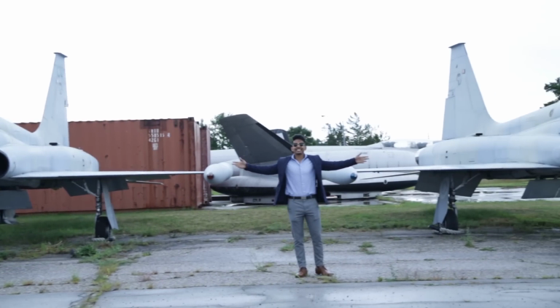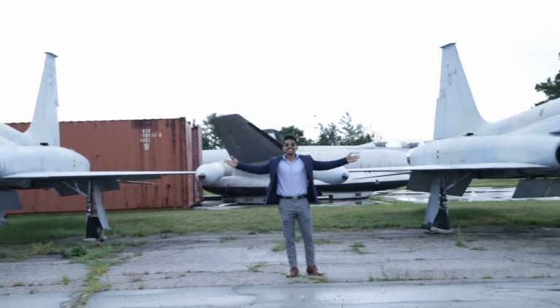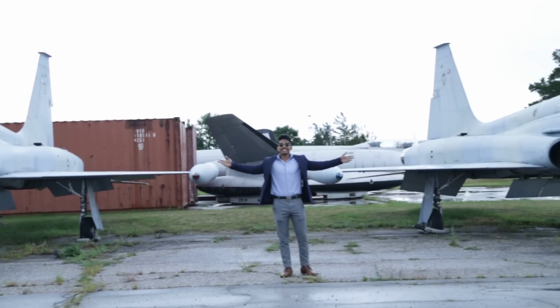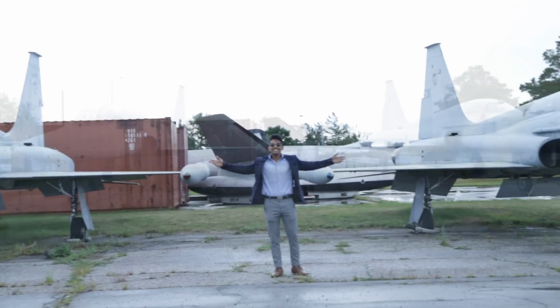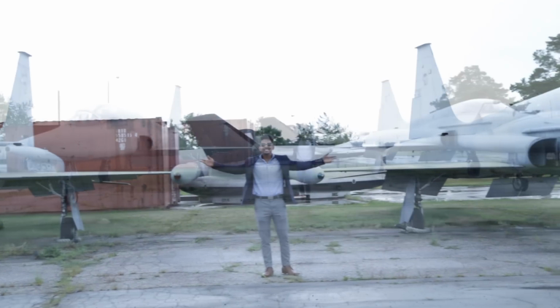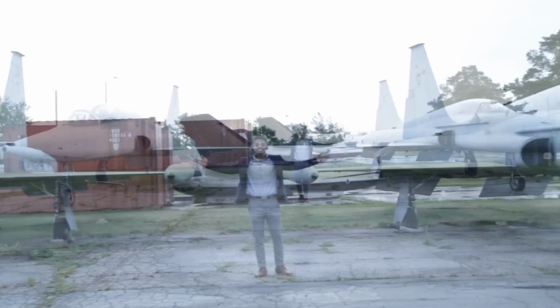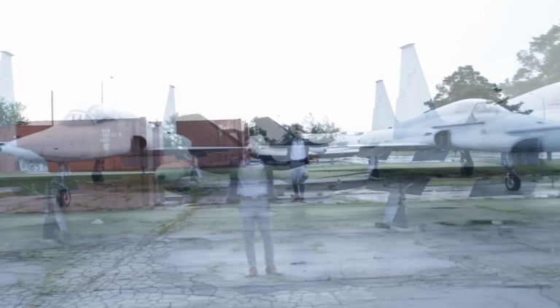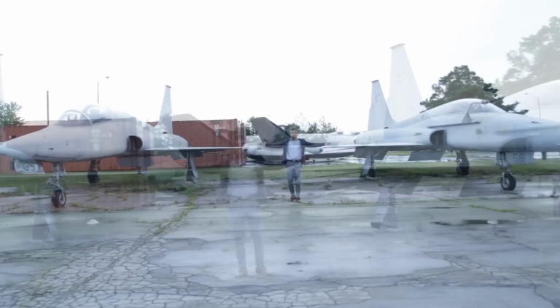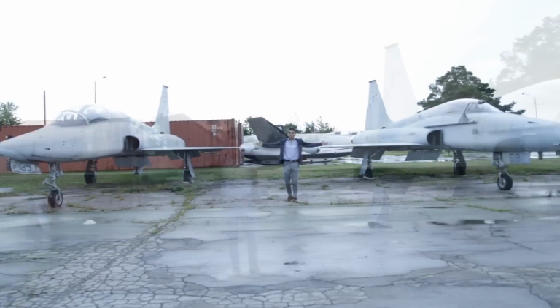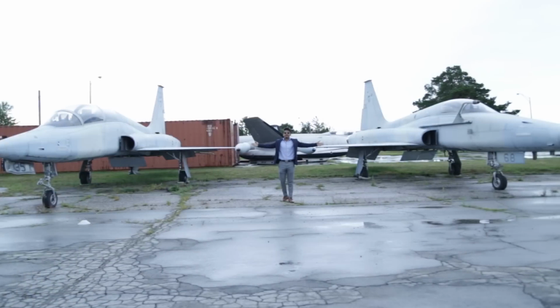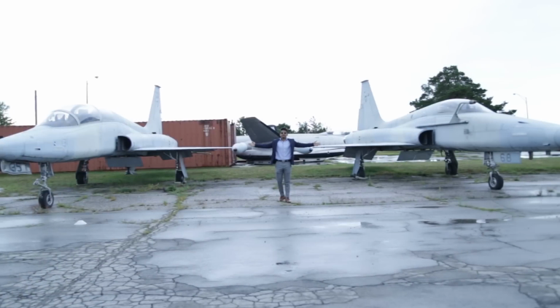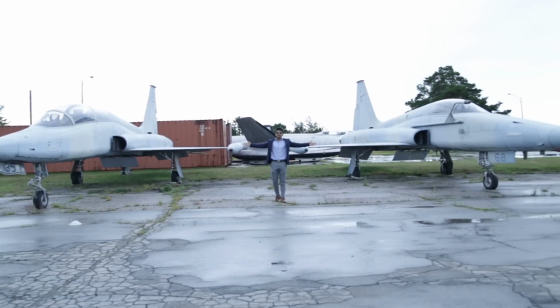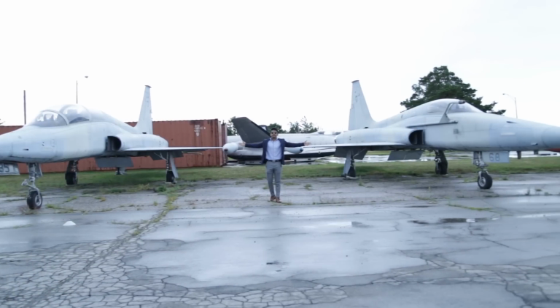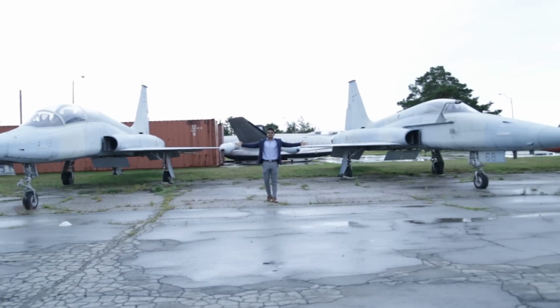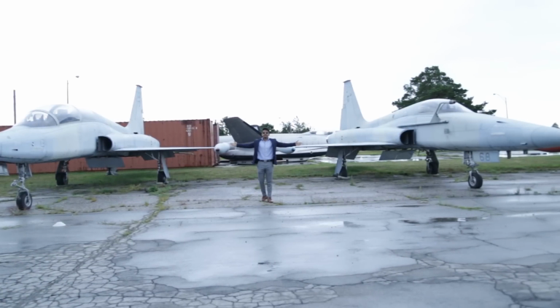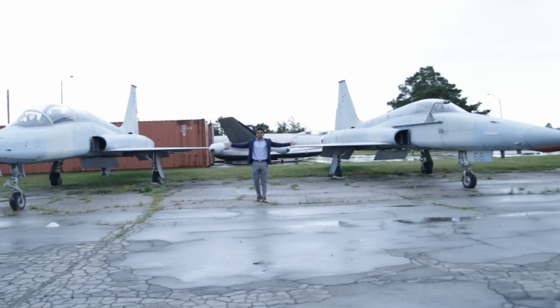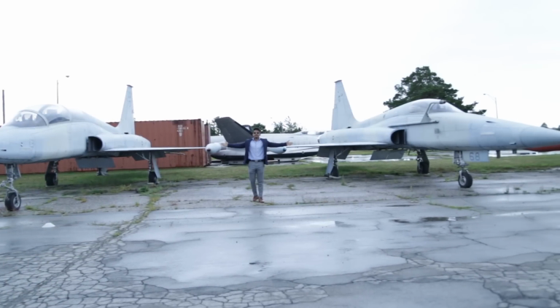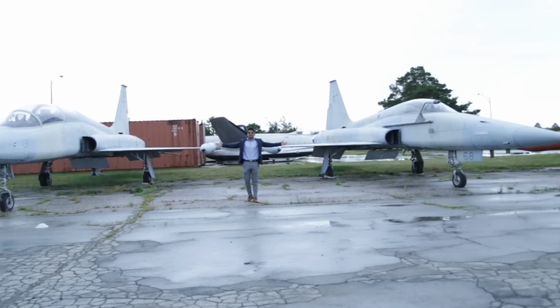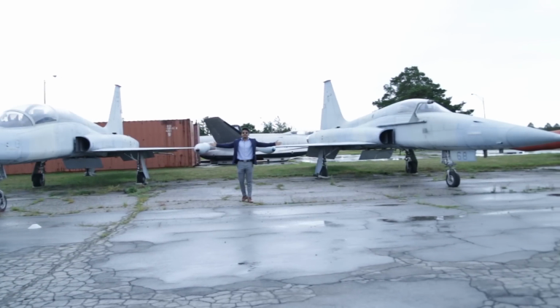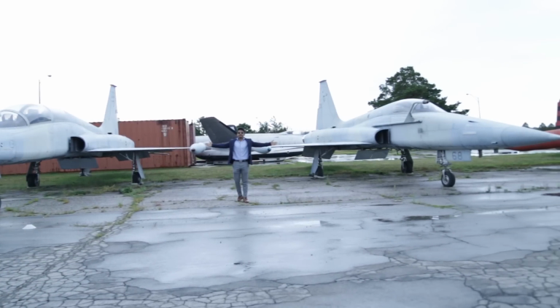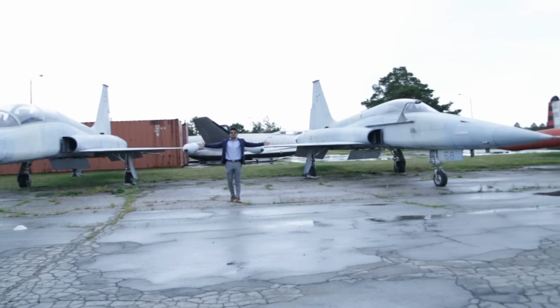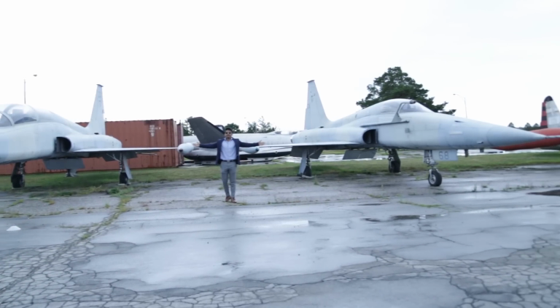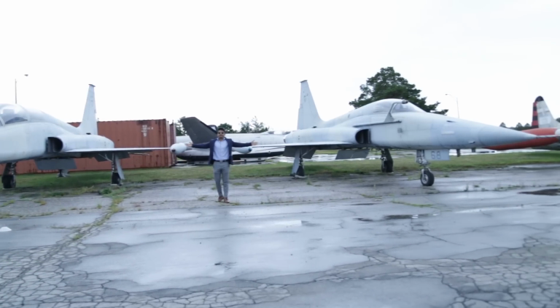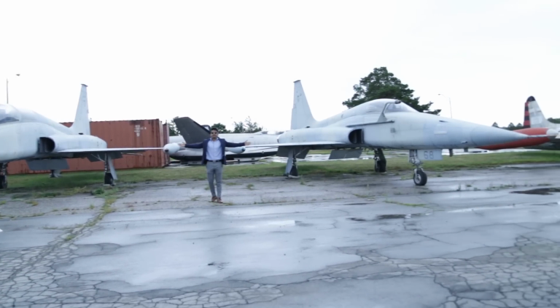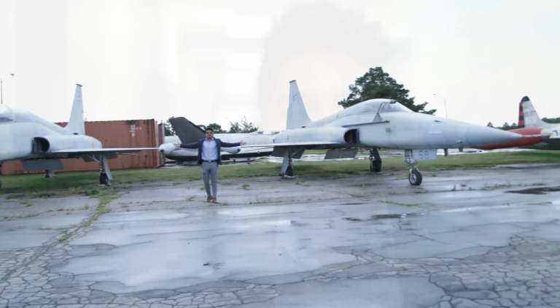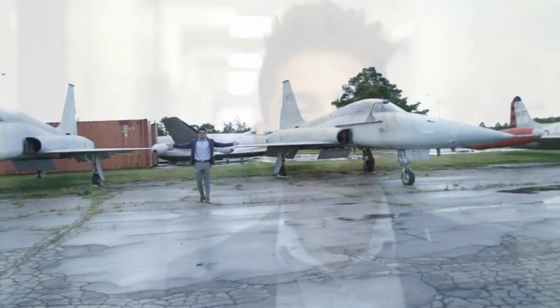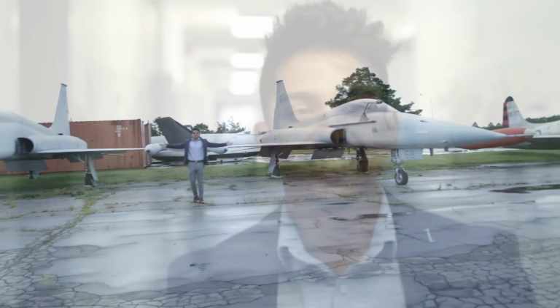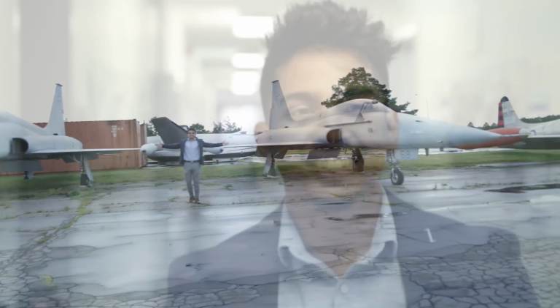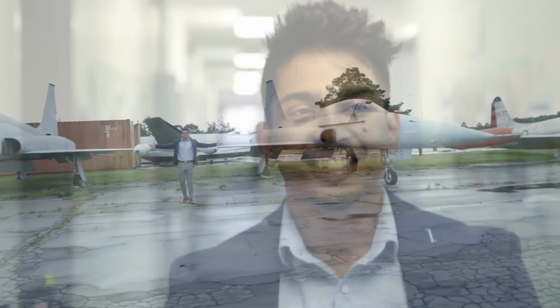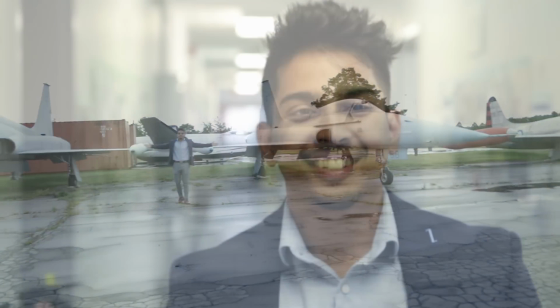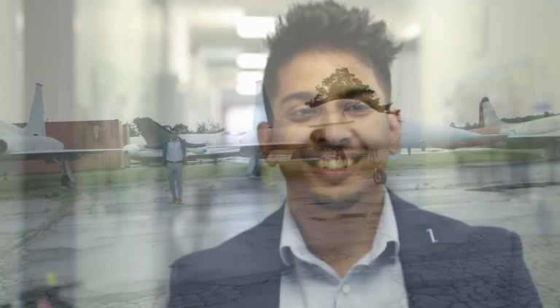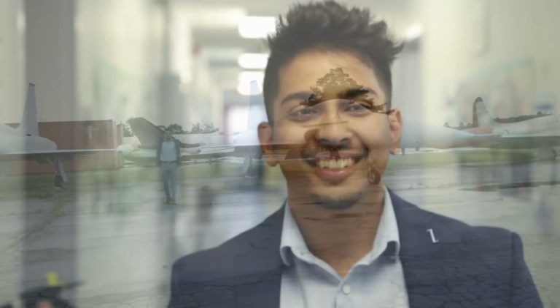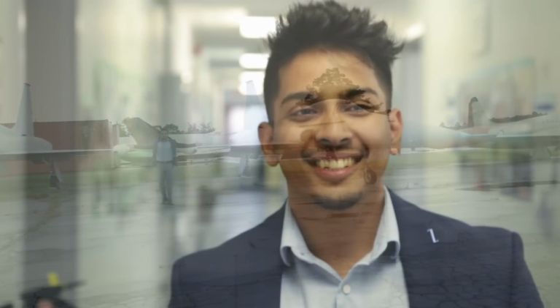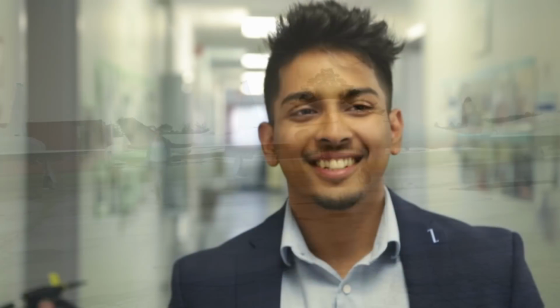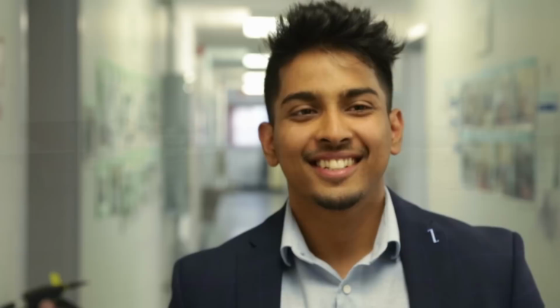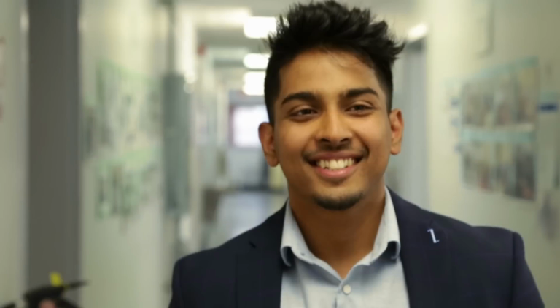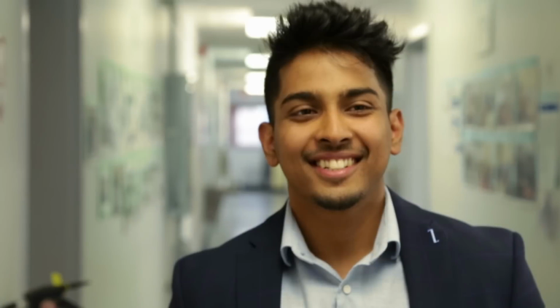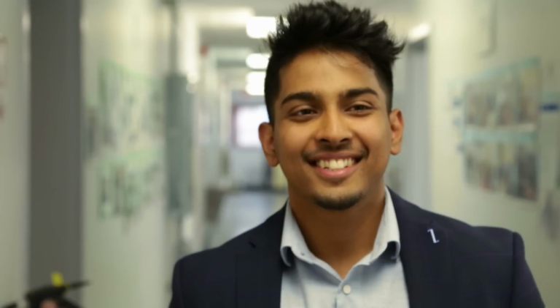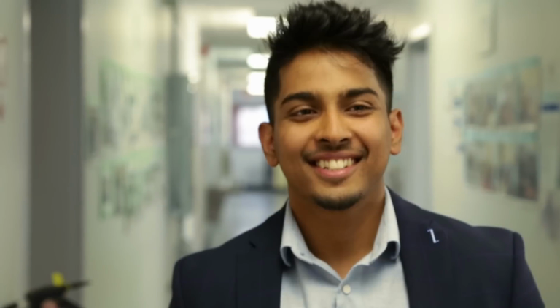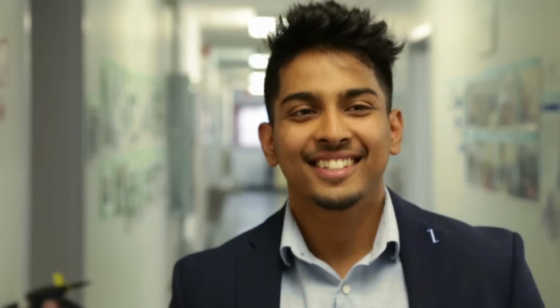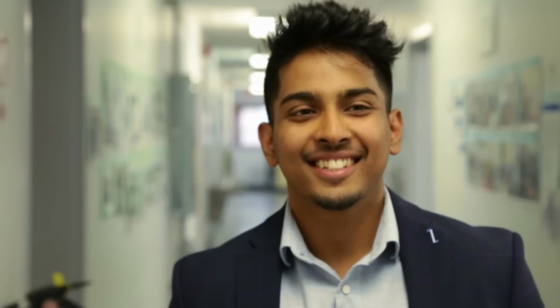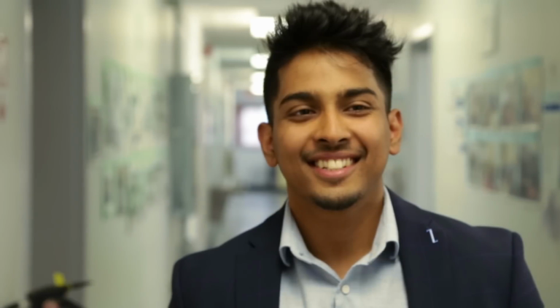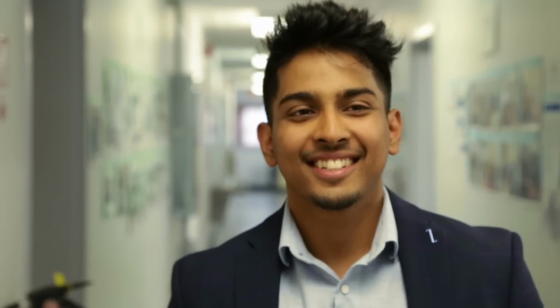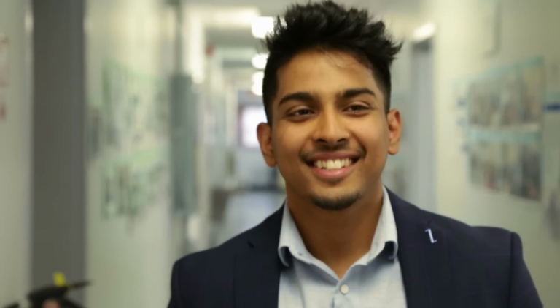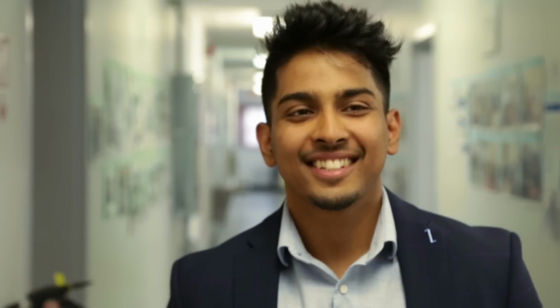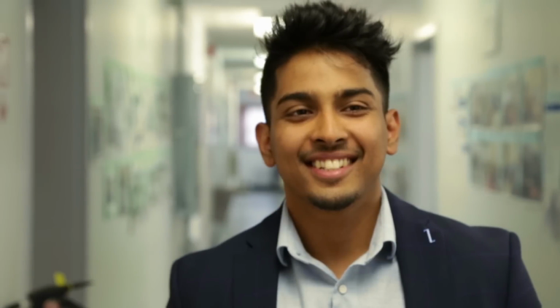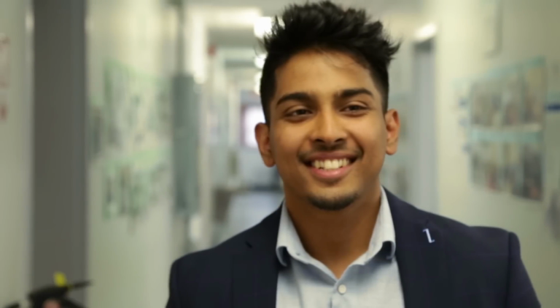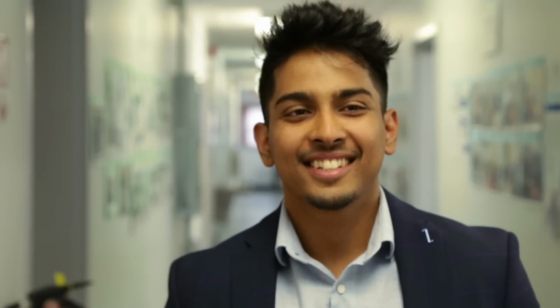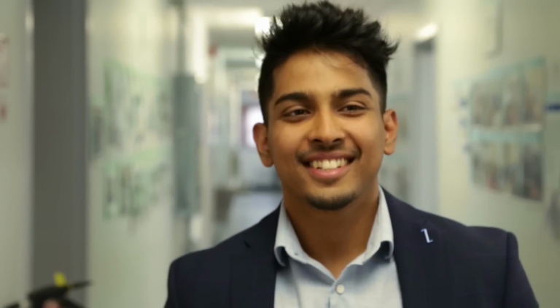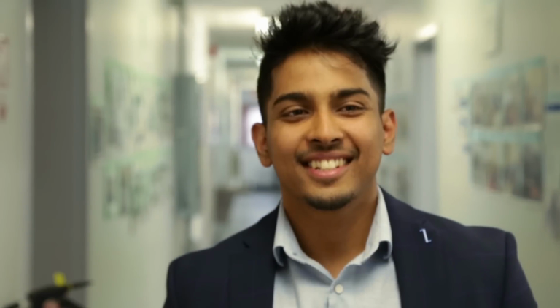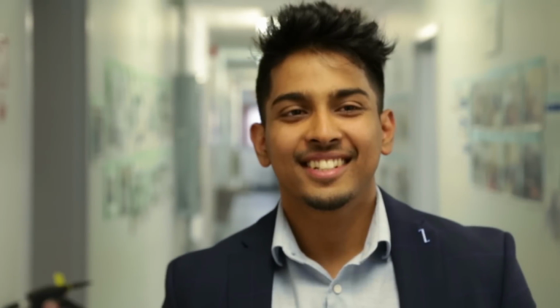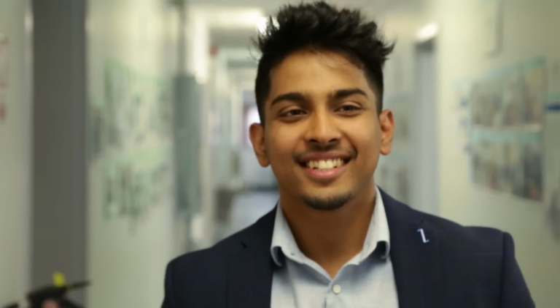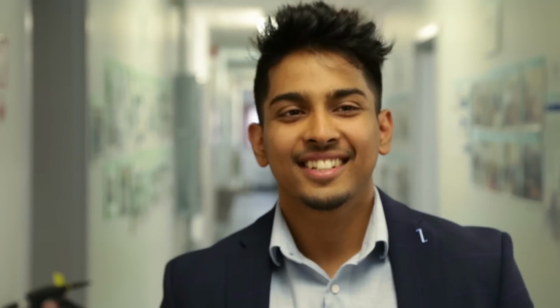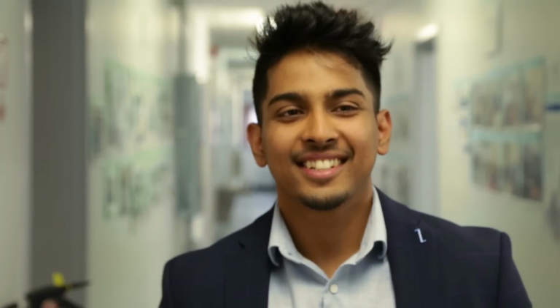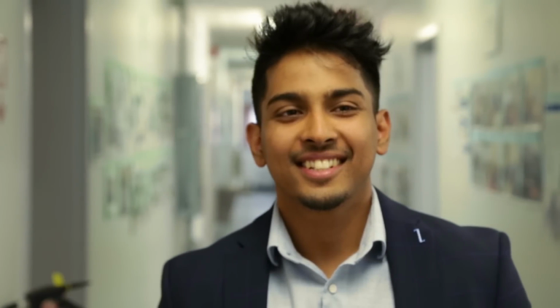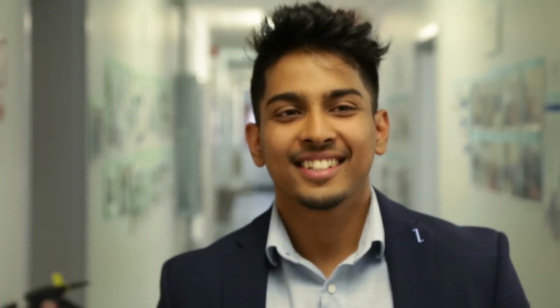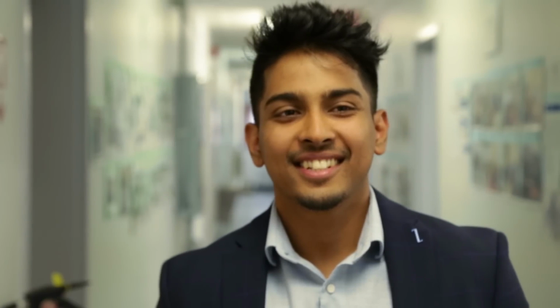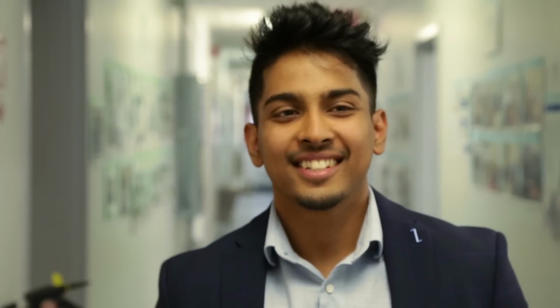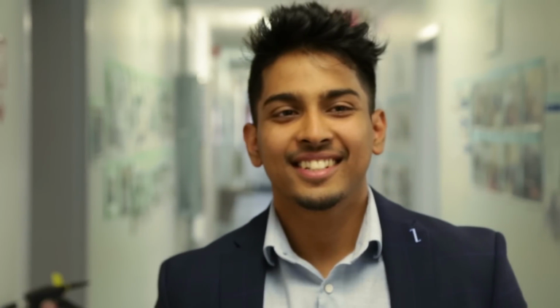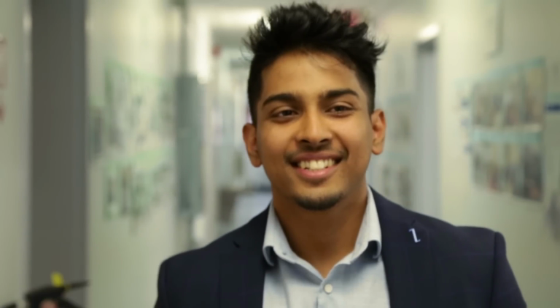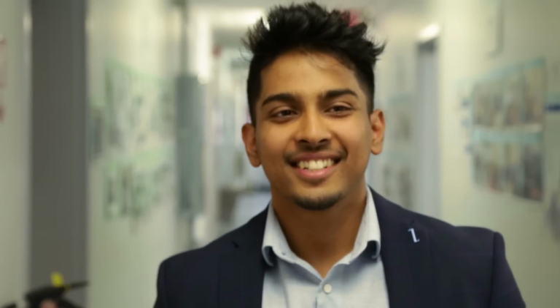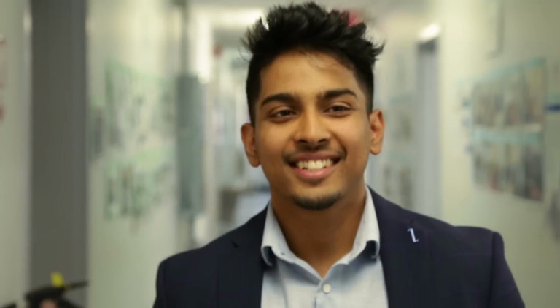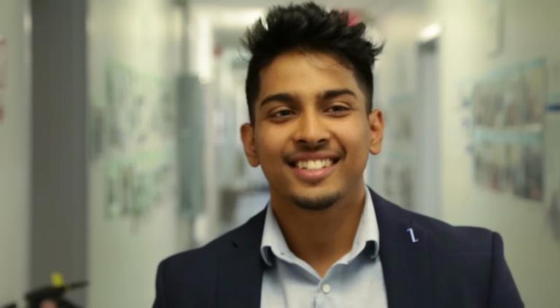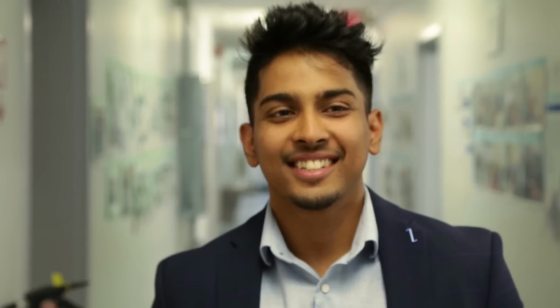The basics and the fundamentals — I learned those in school. And in terms of getting hands-on experience, the co-op really helped me through that.